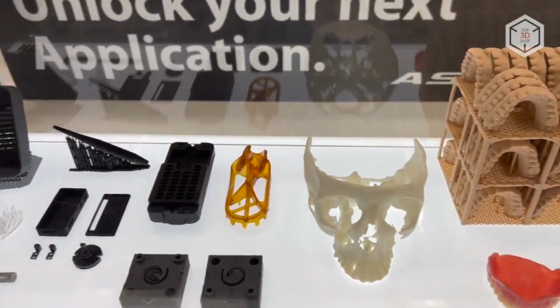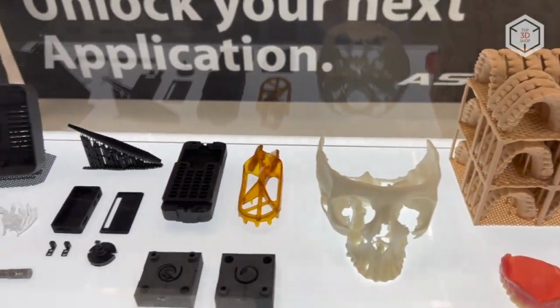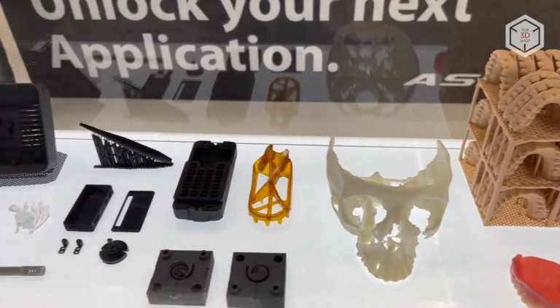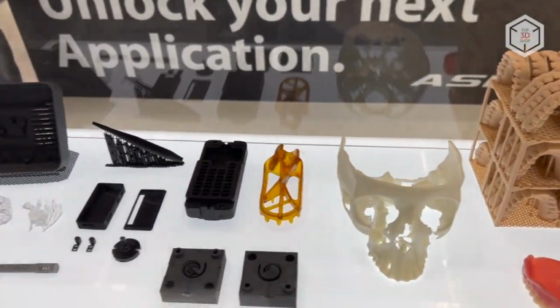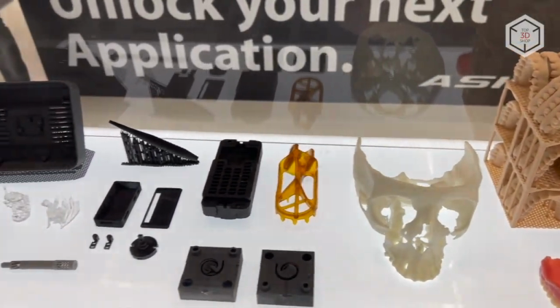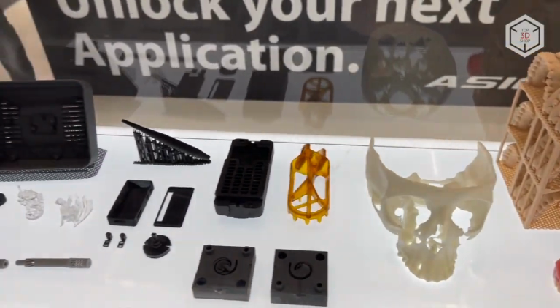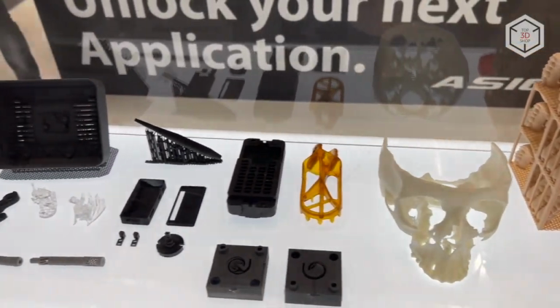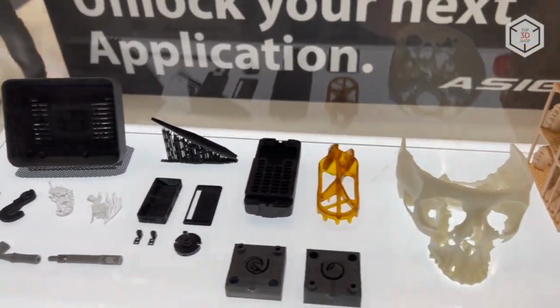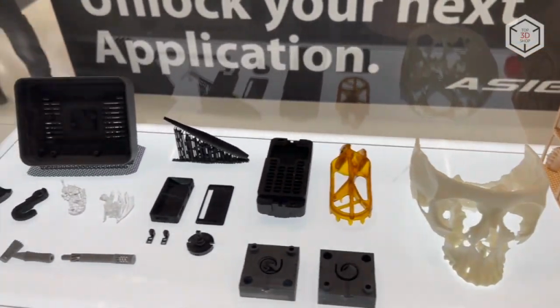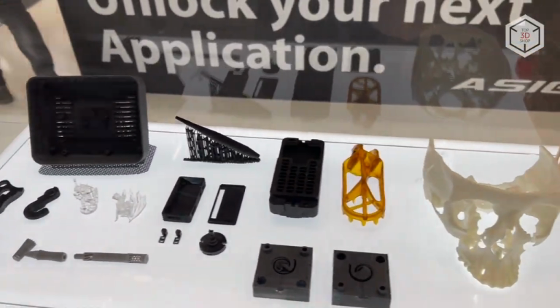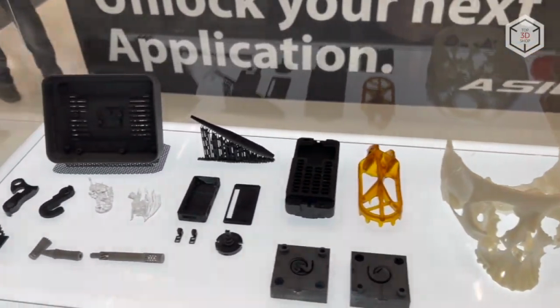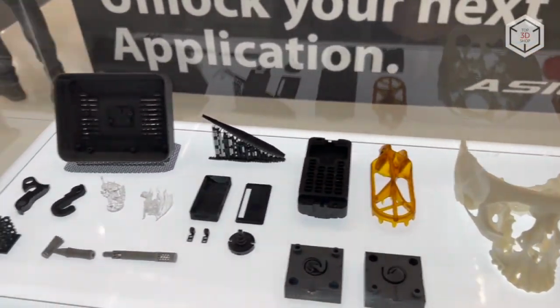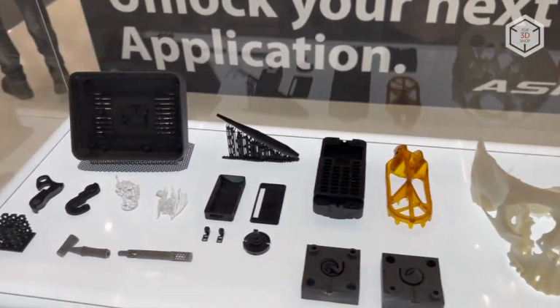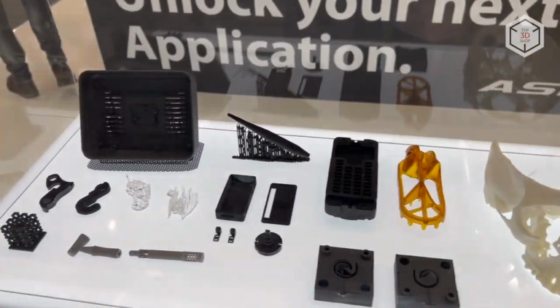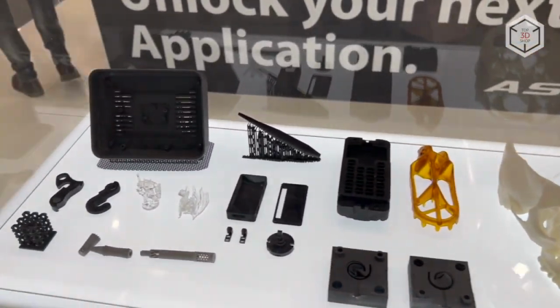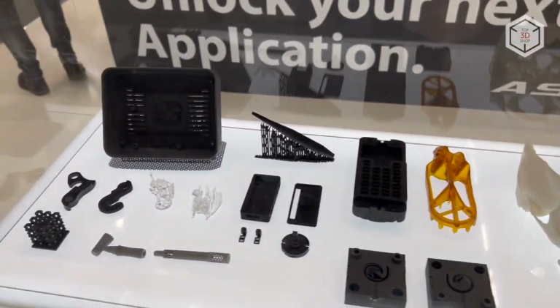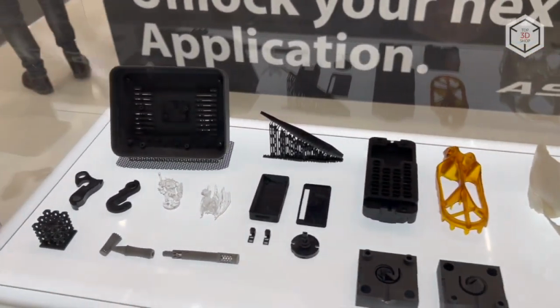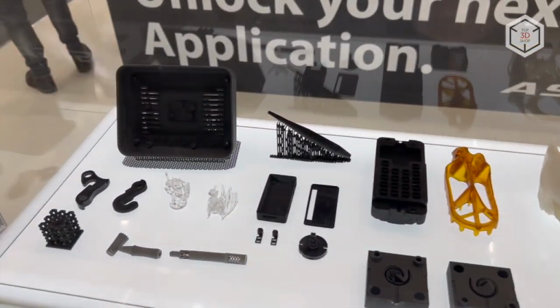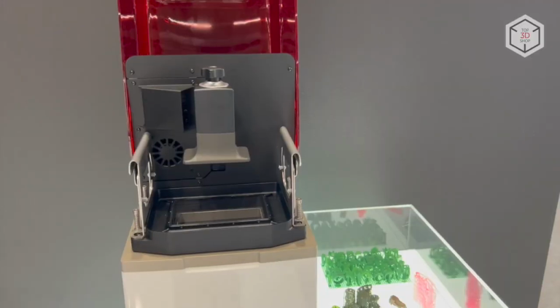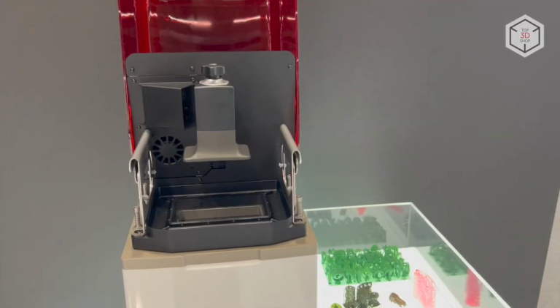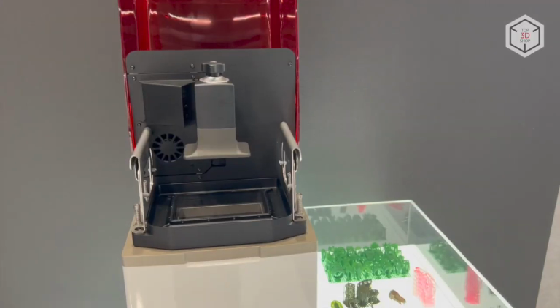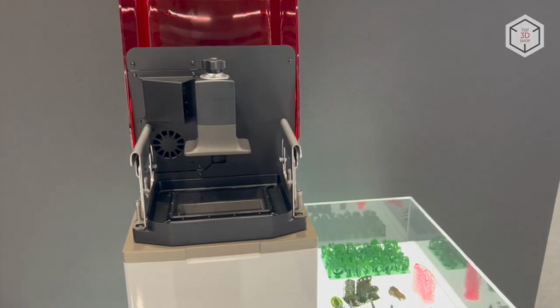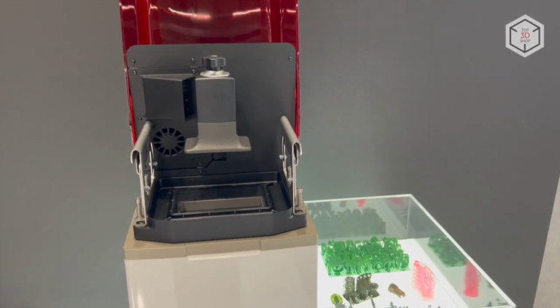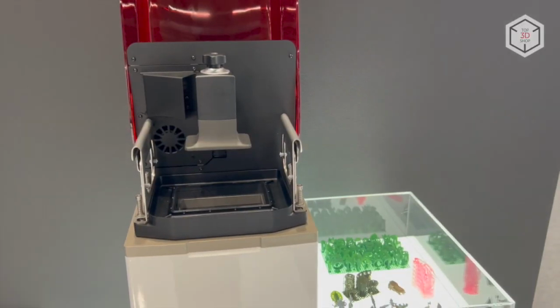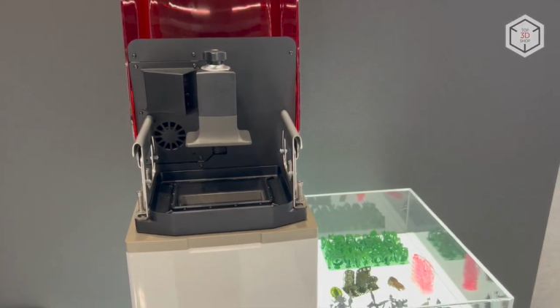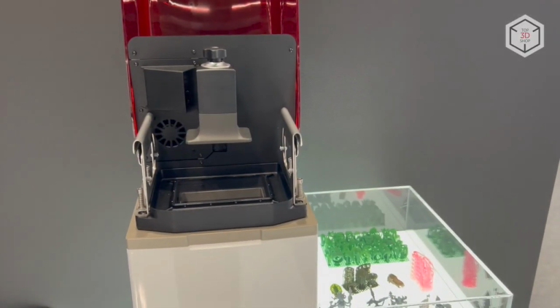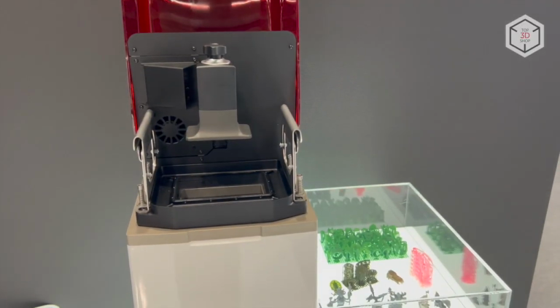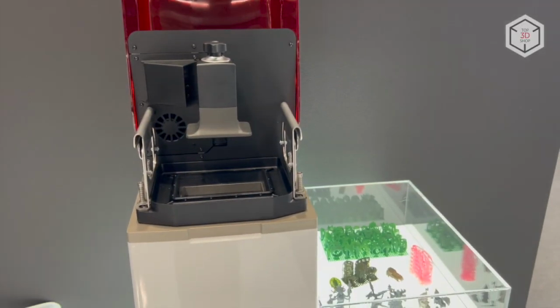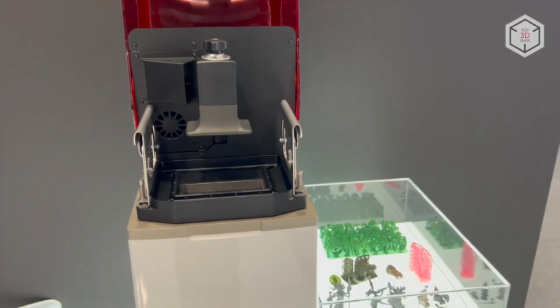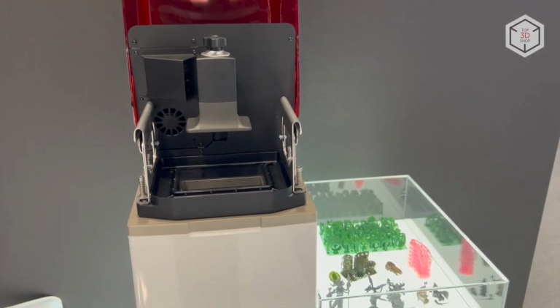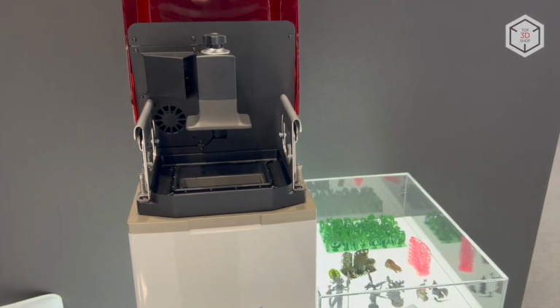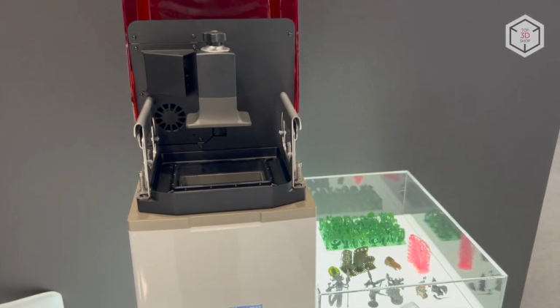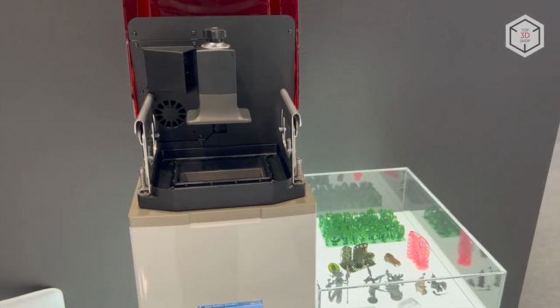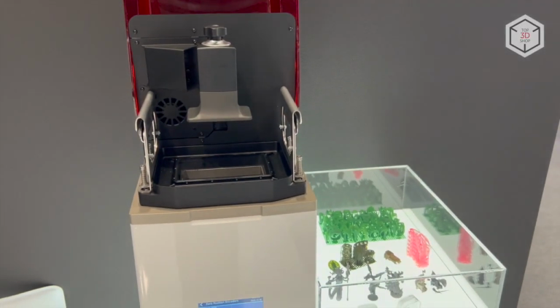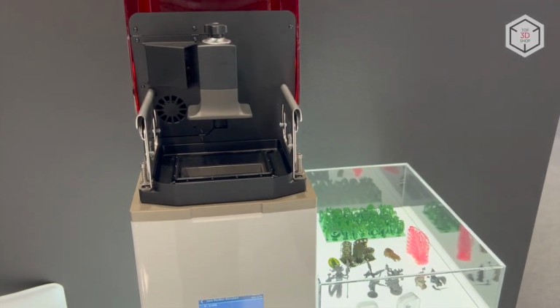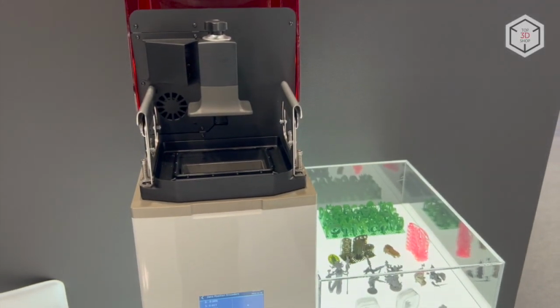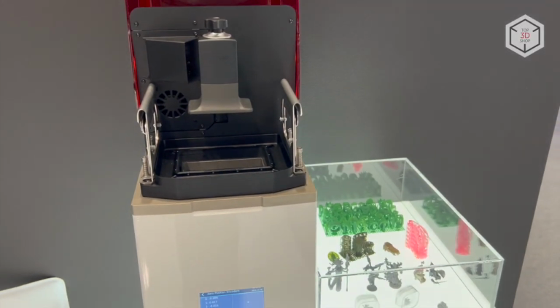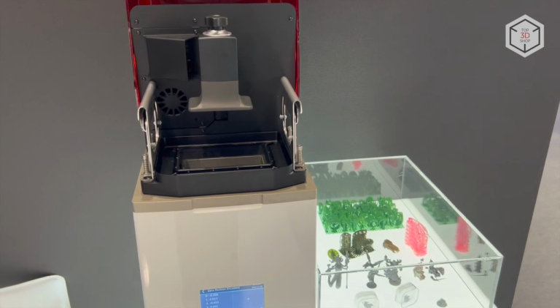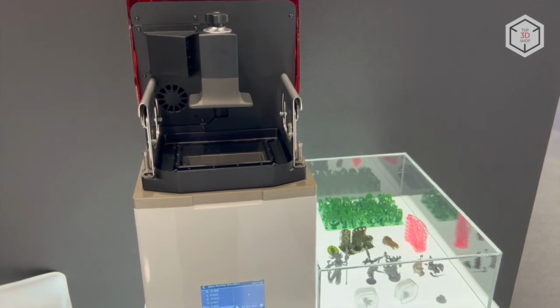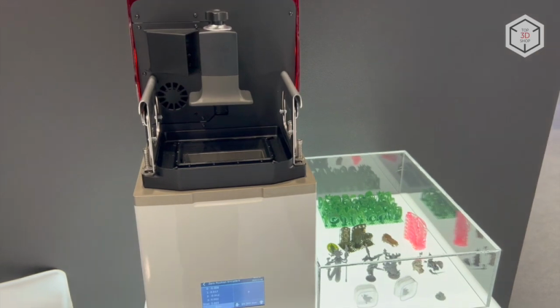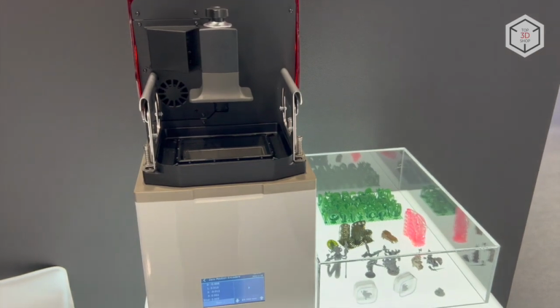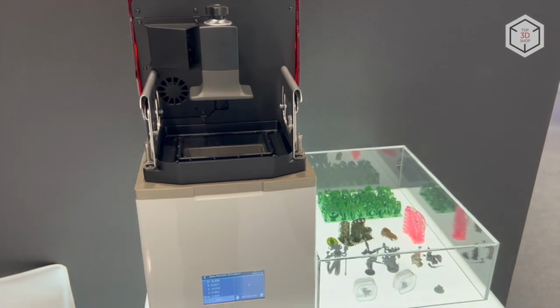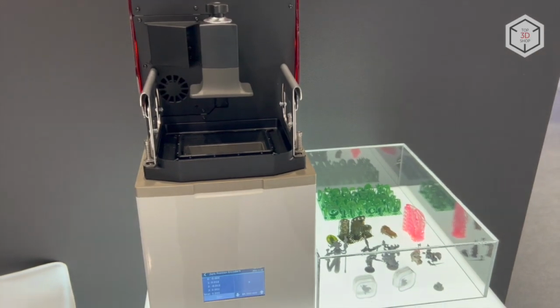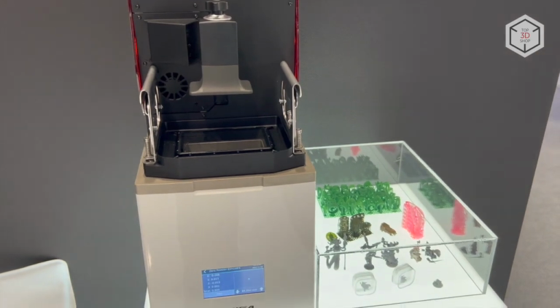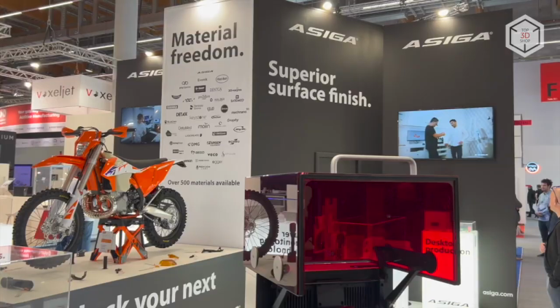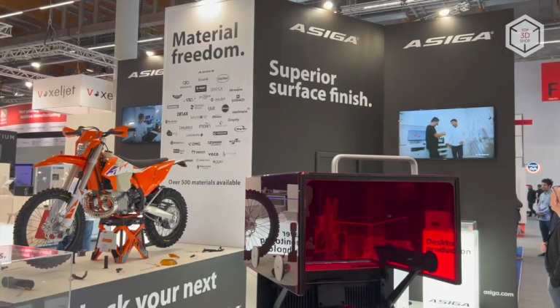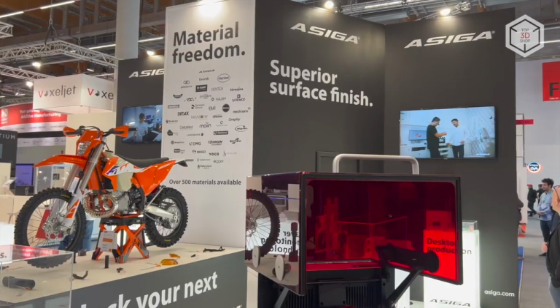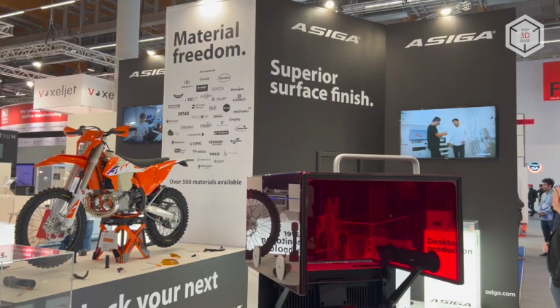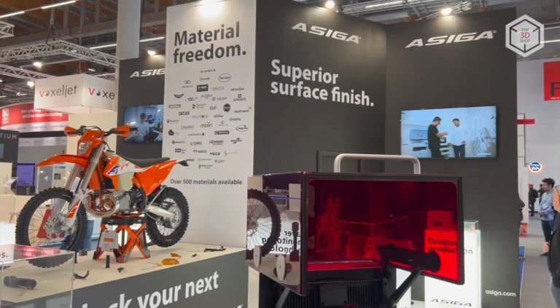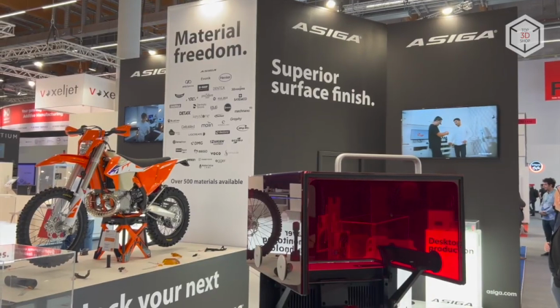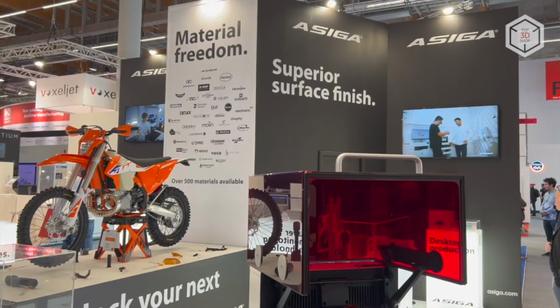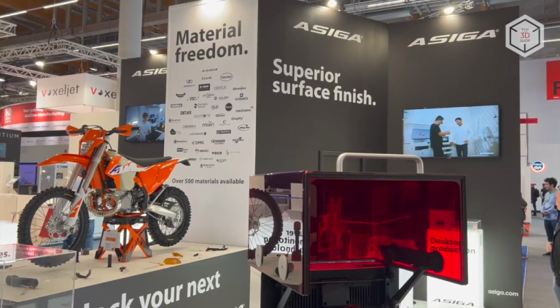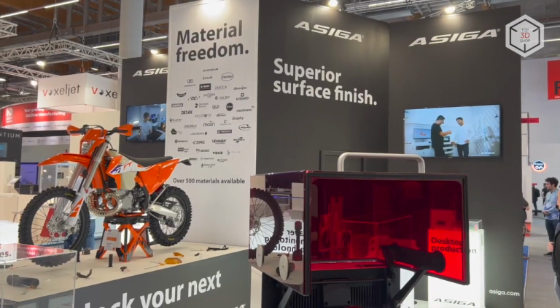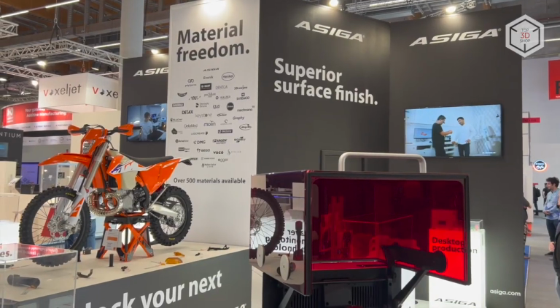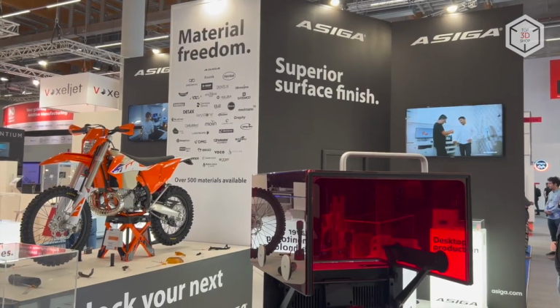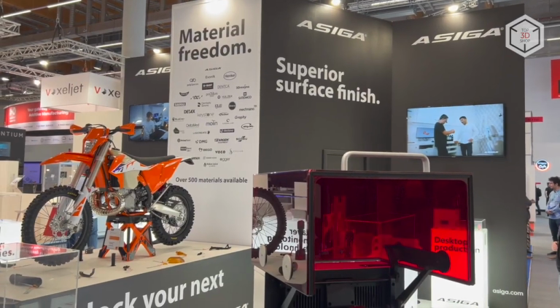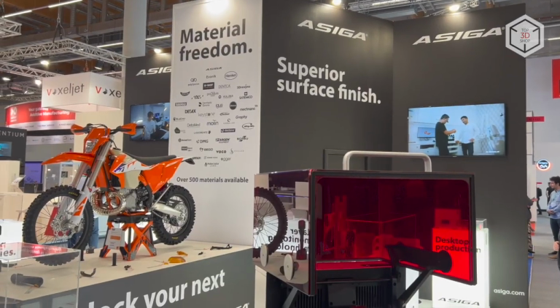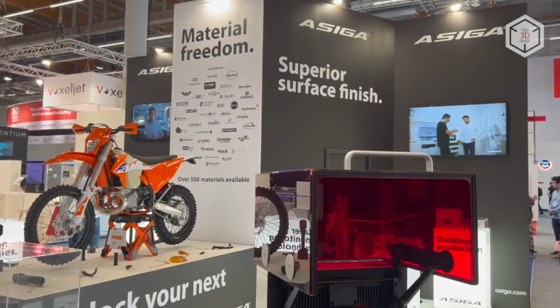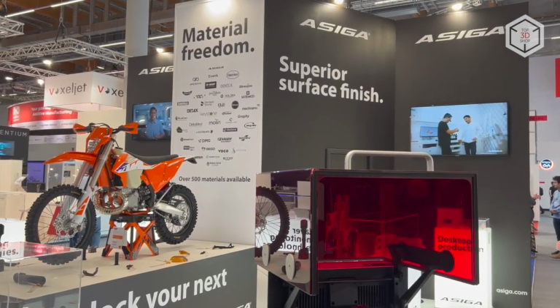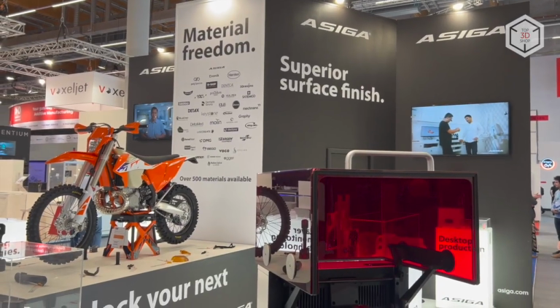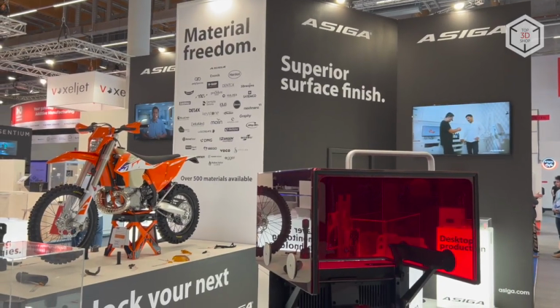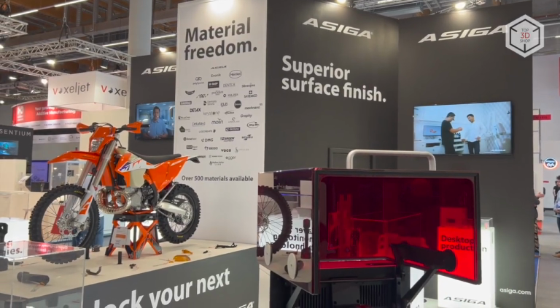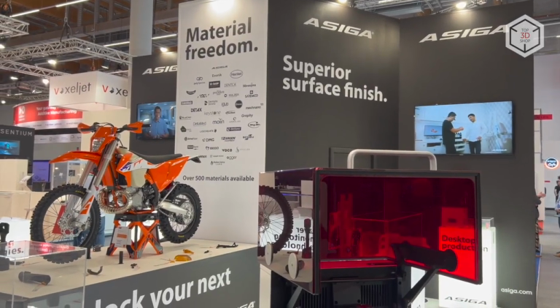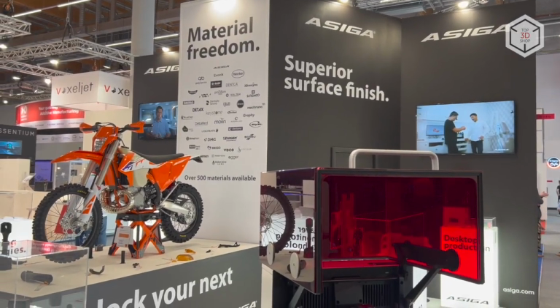Hi everyone, this is Top3DShop and in this video we will tell you about 3D printers from the Australian company Asega.